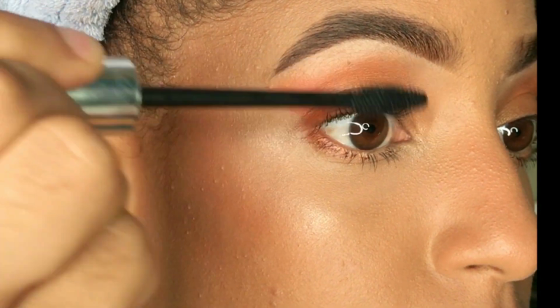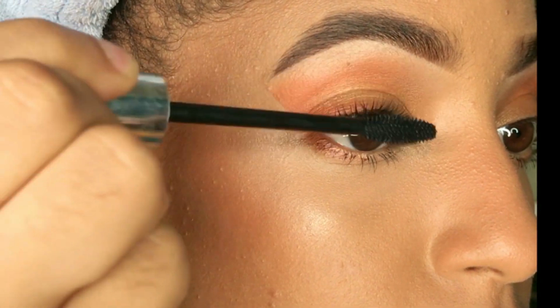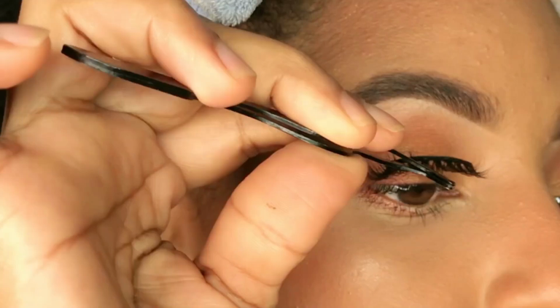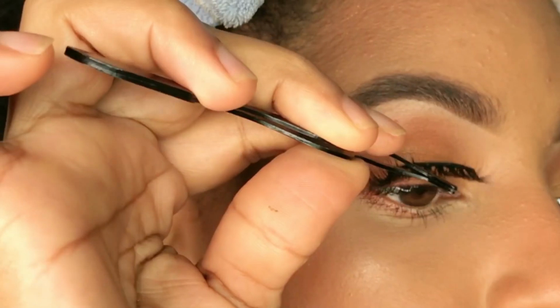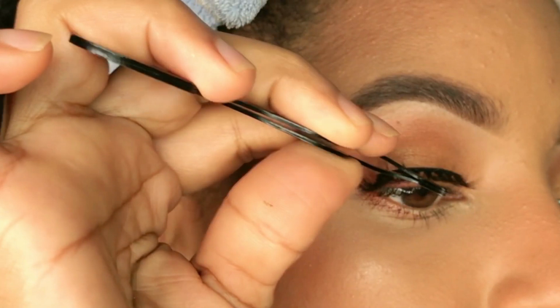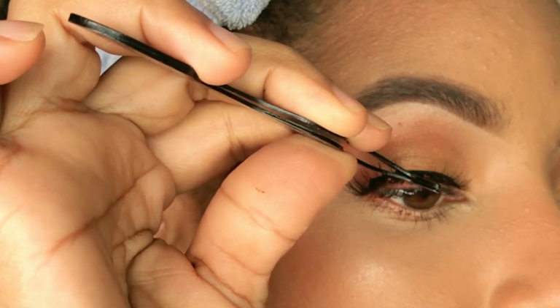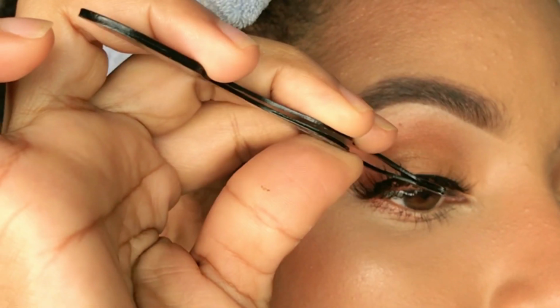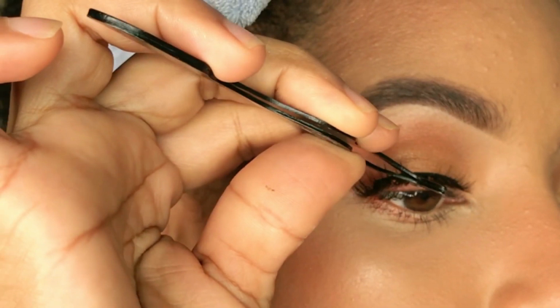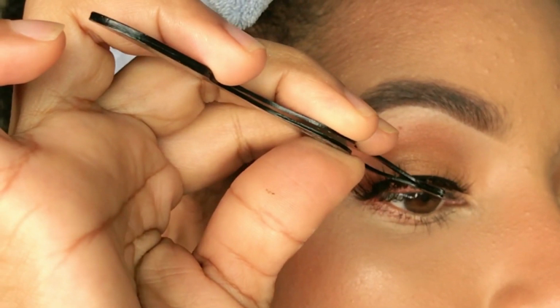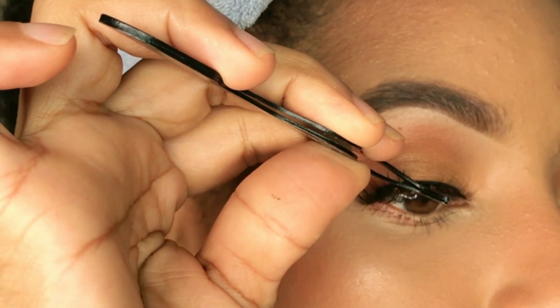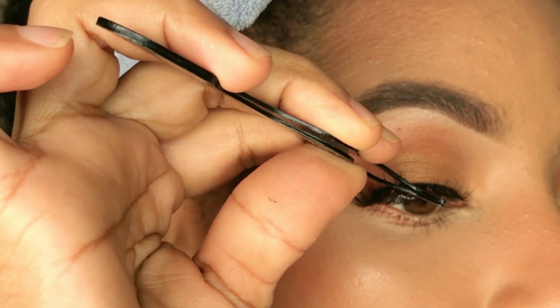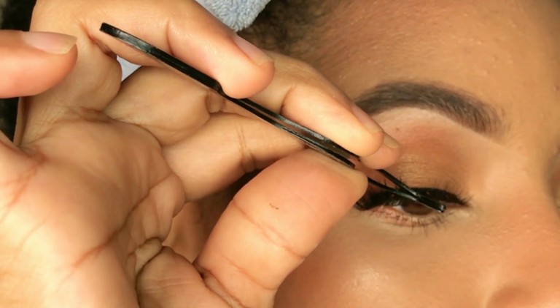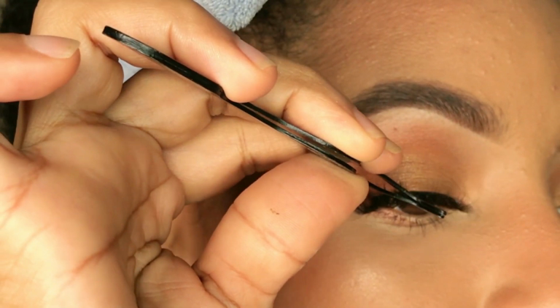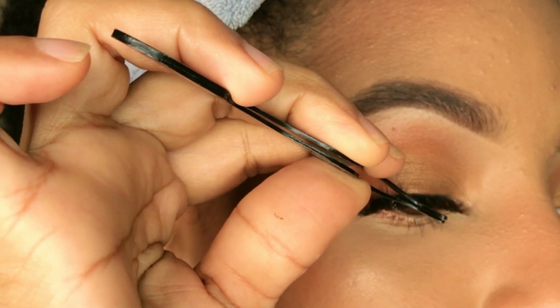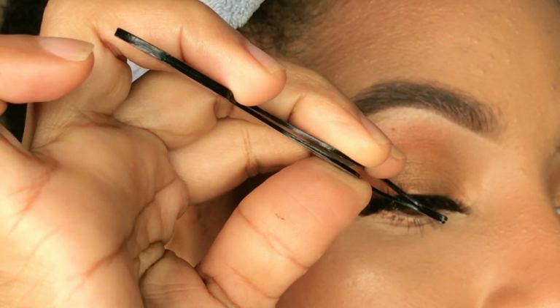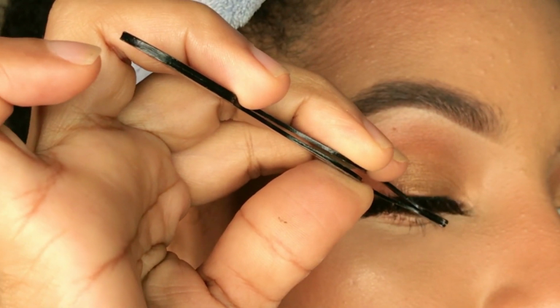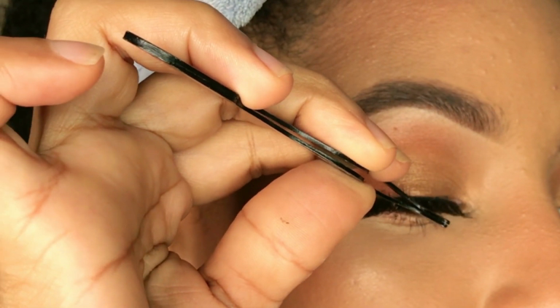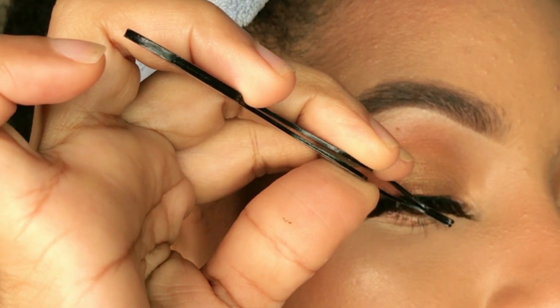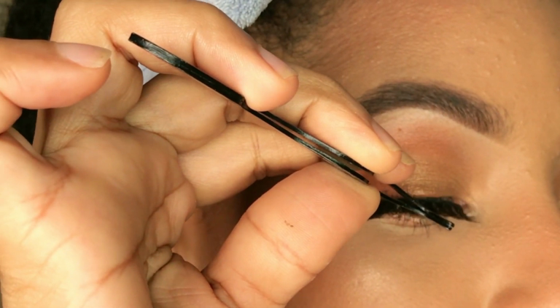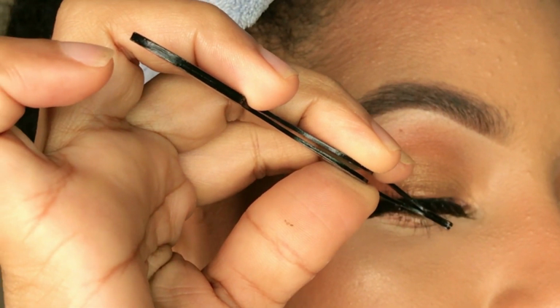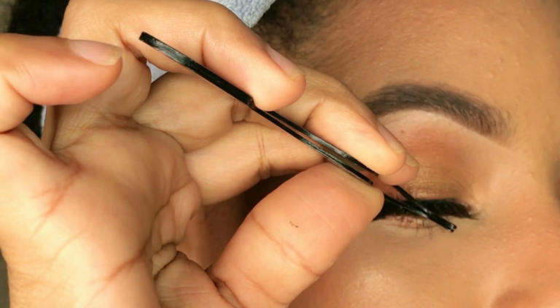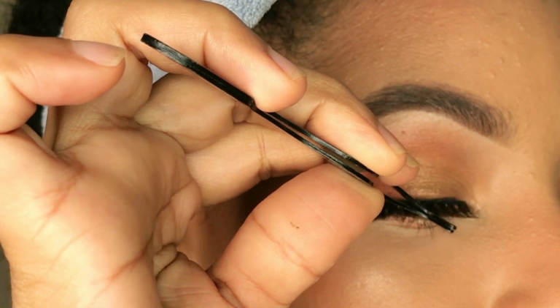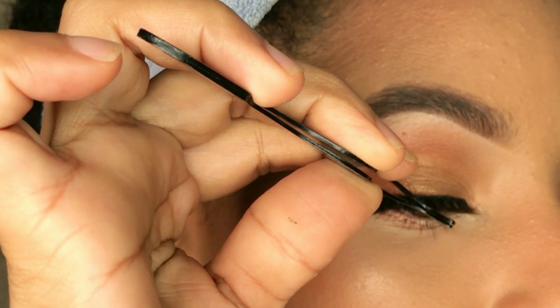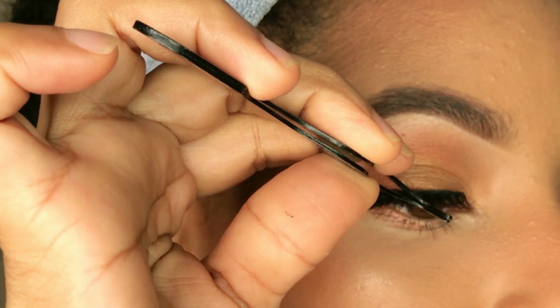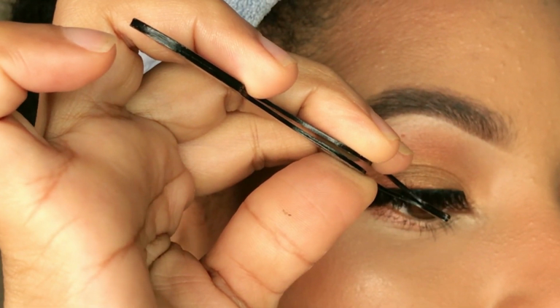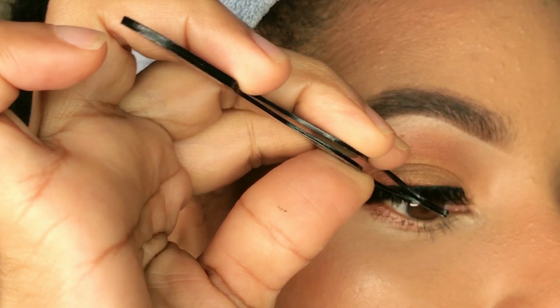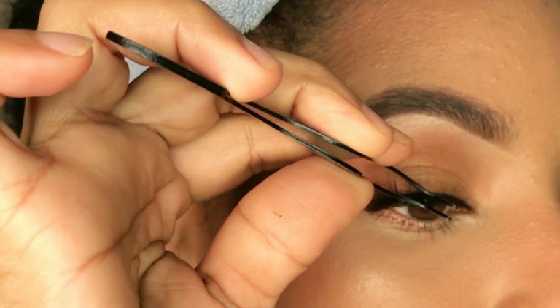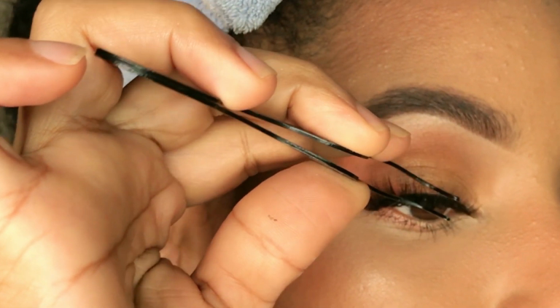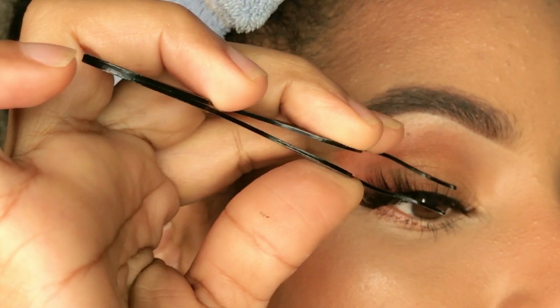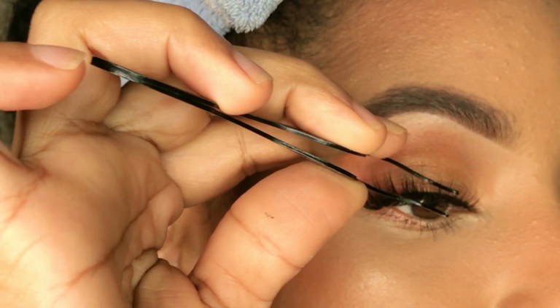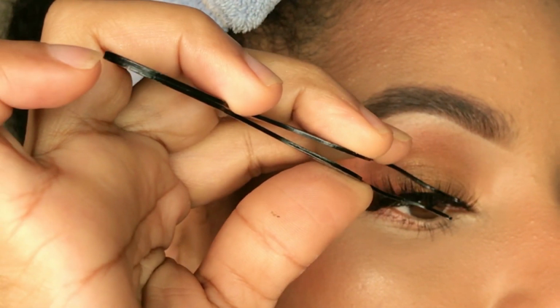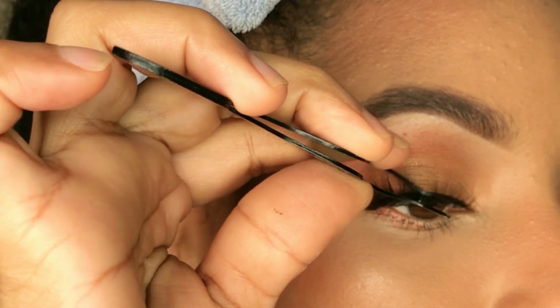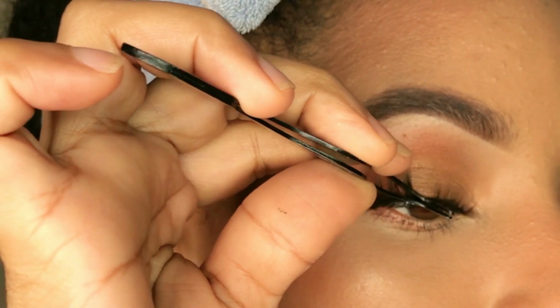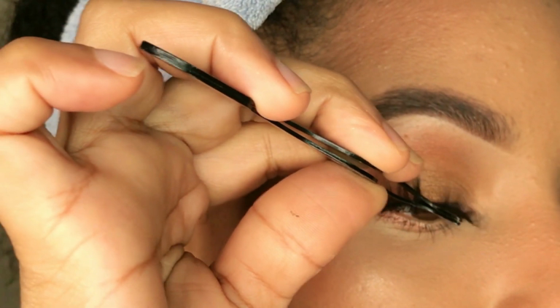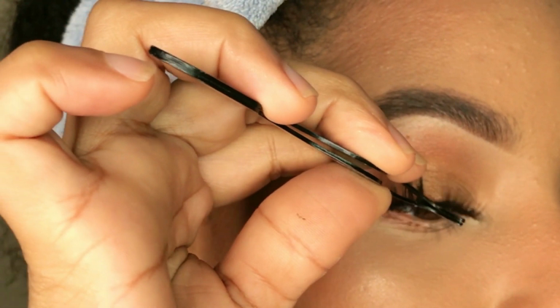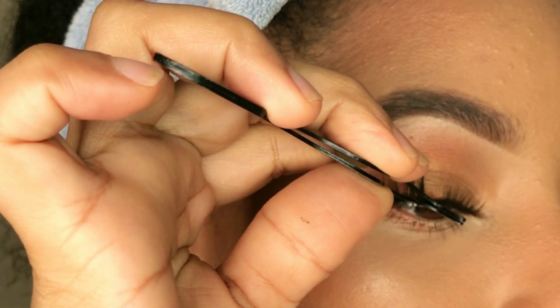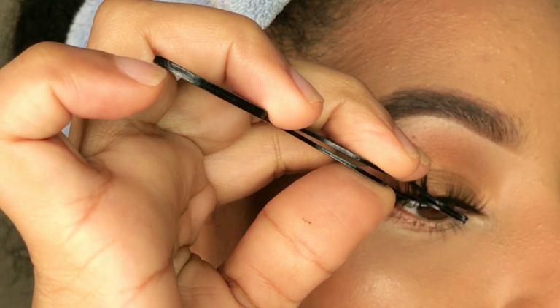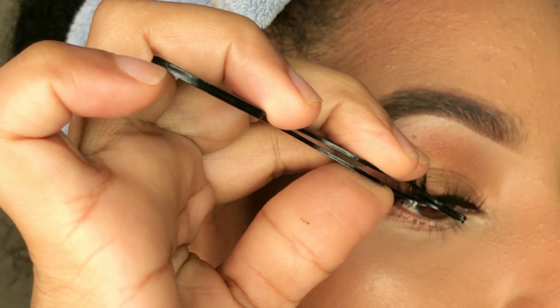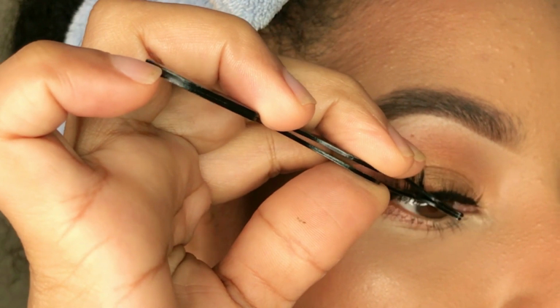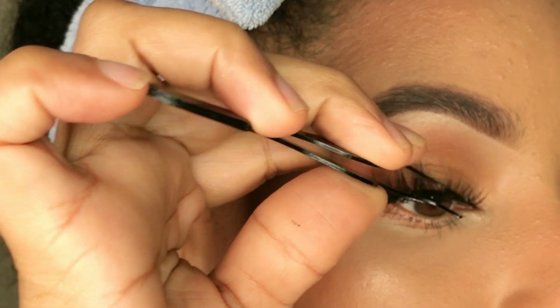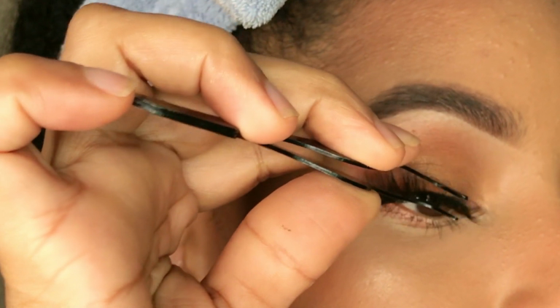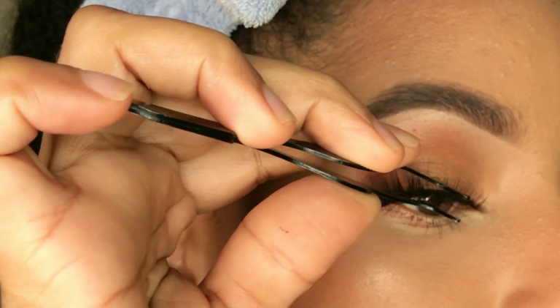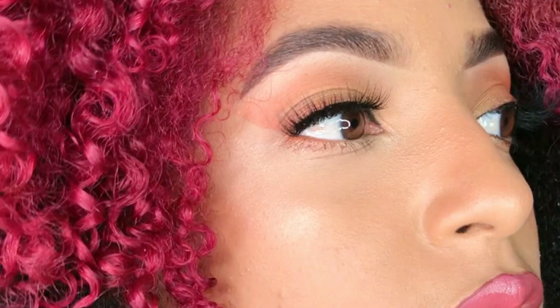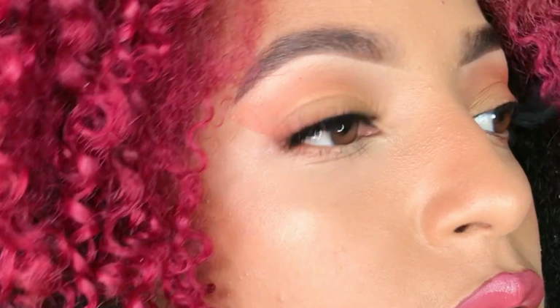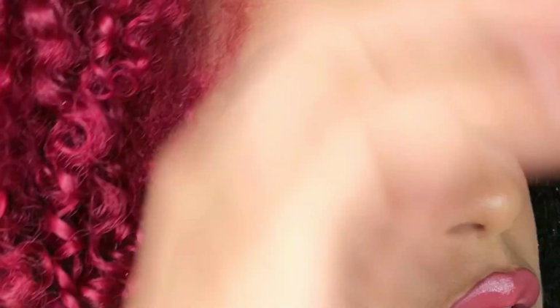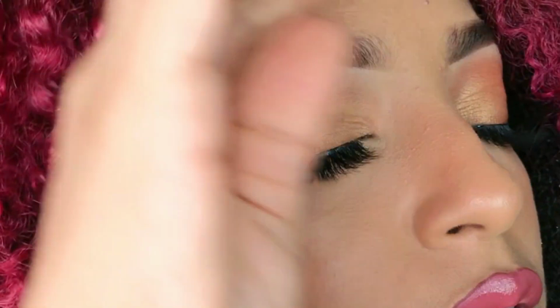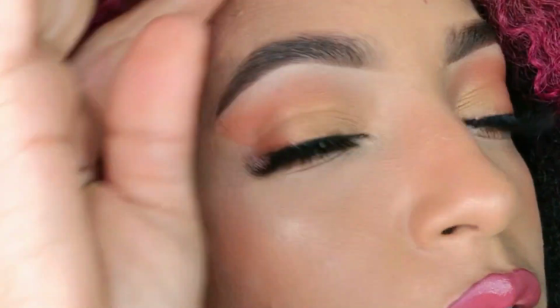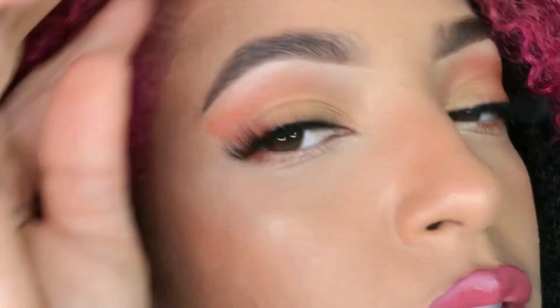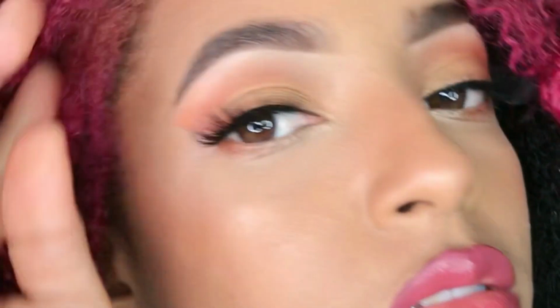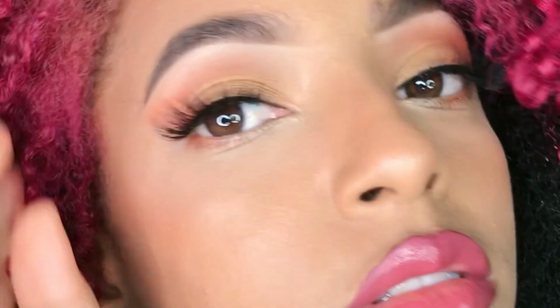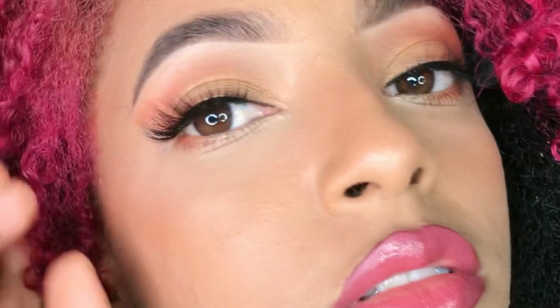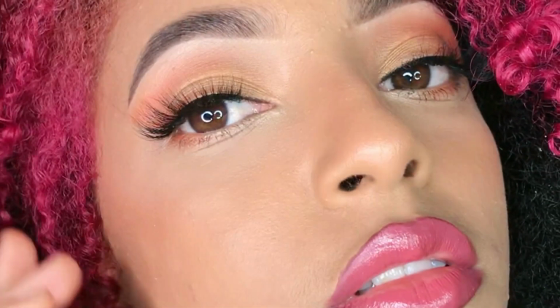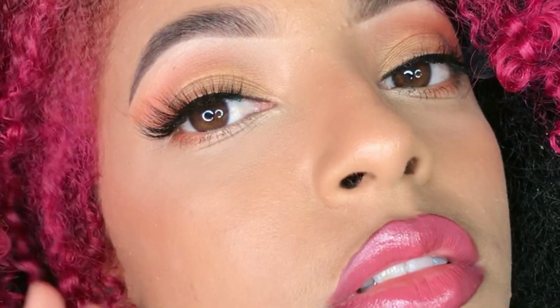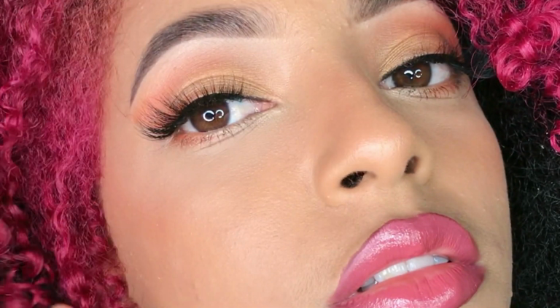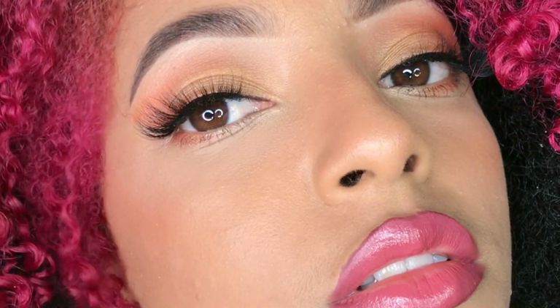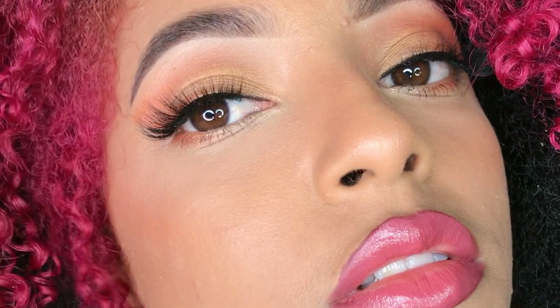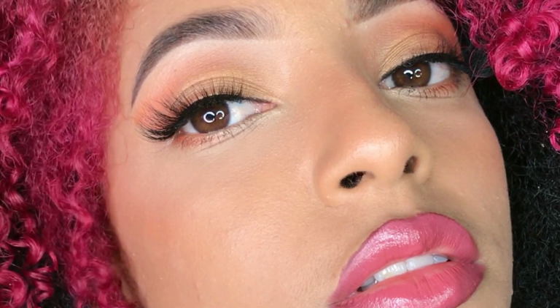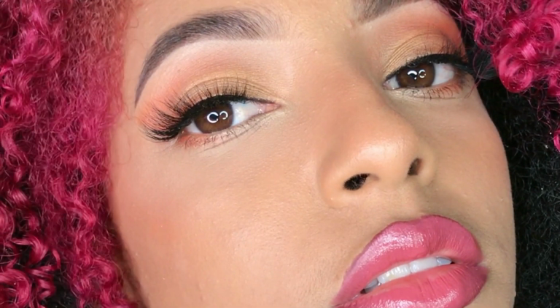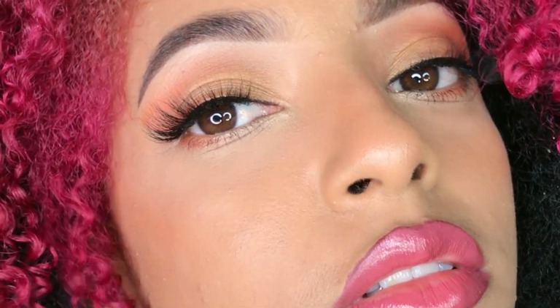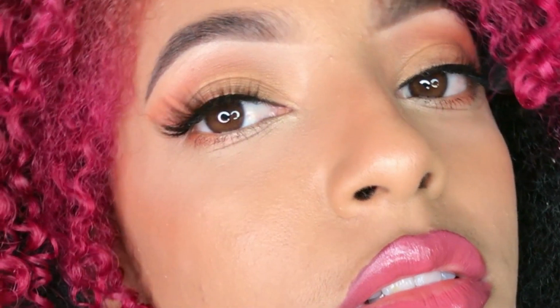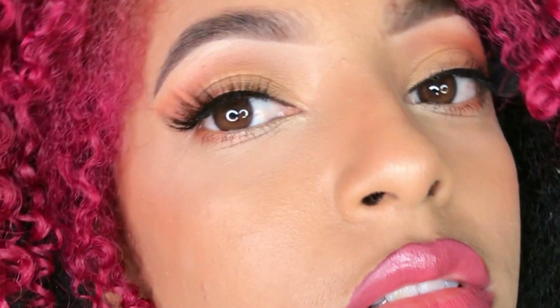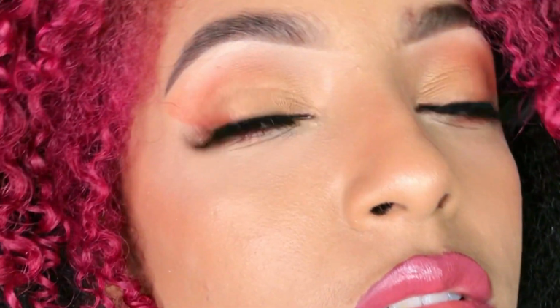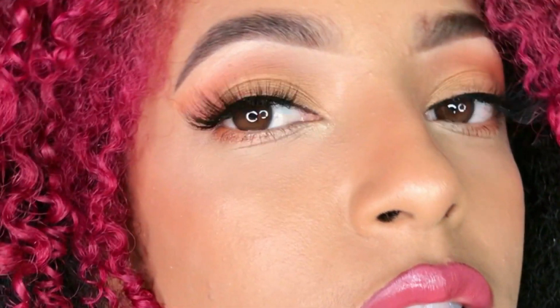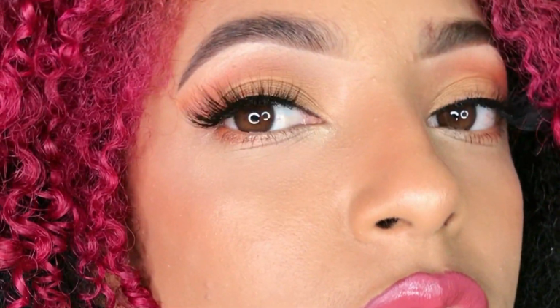Un toquecito de rímel, unas pestañas fabulosas, y listo. Así es como queda este maquillaje.